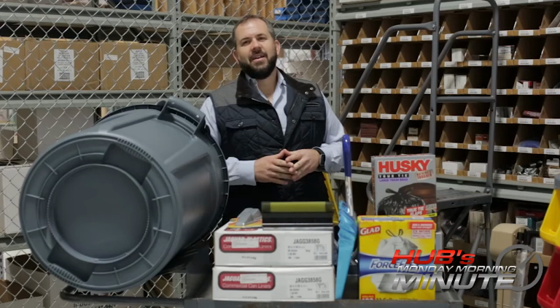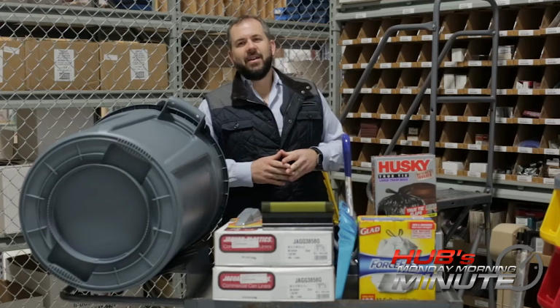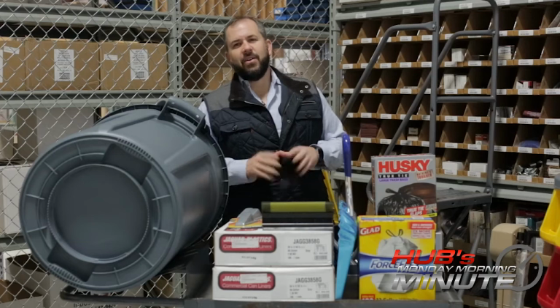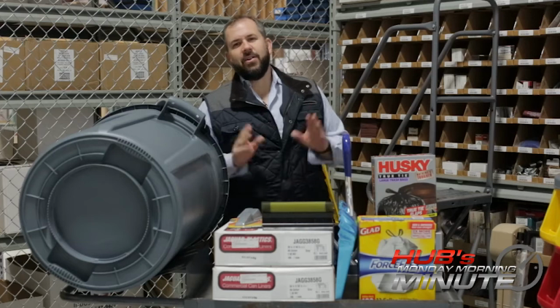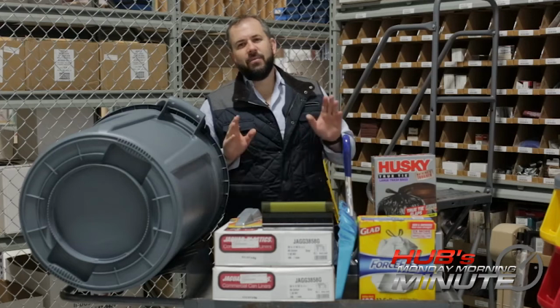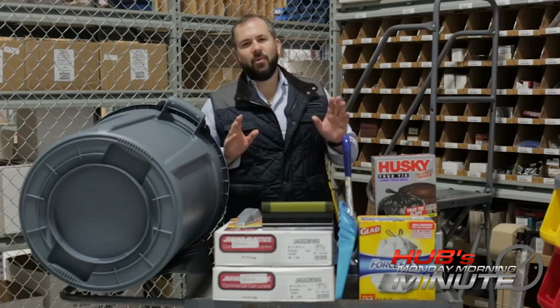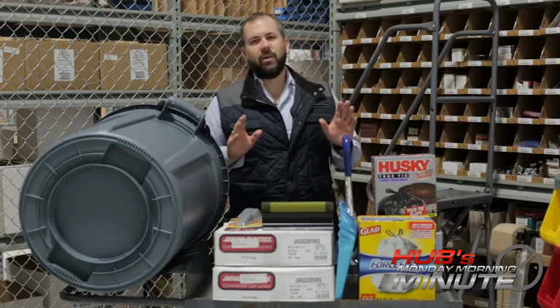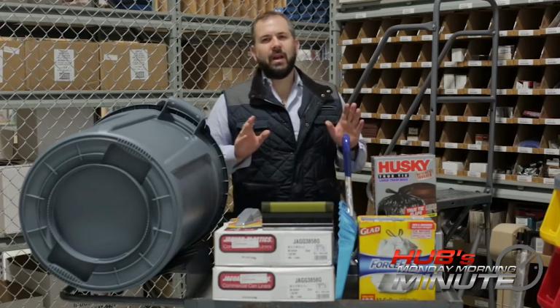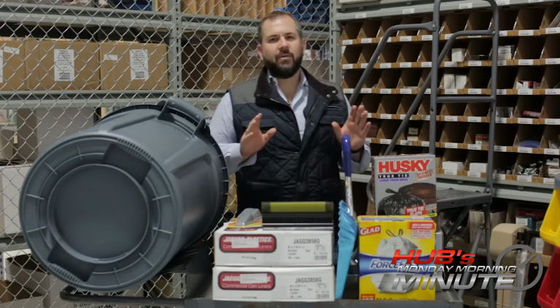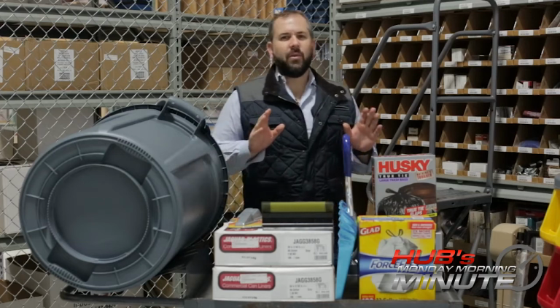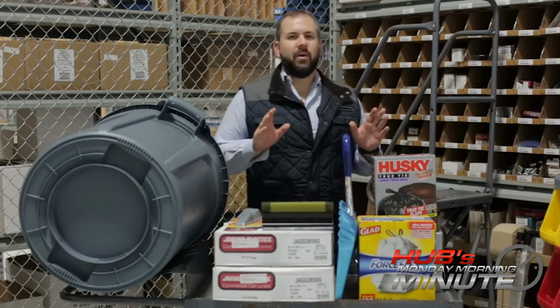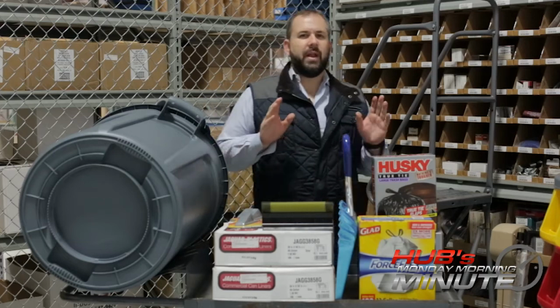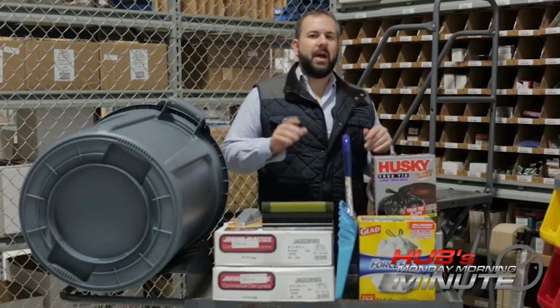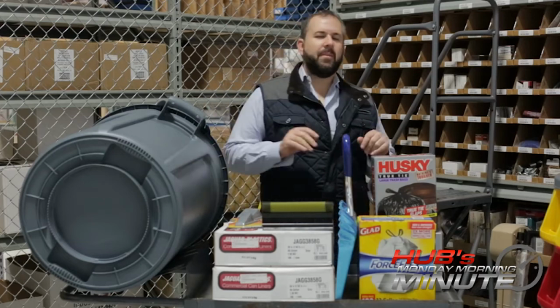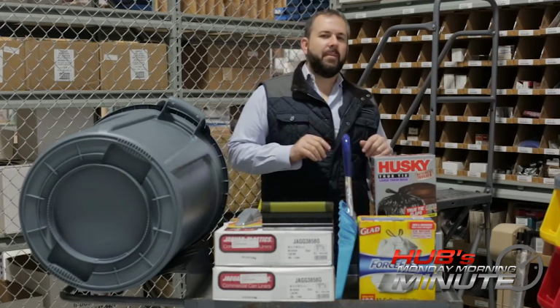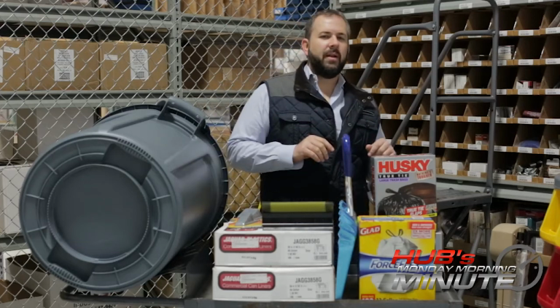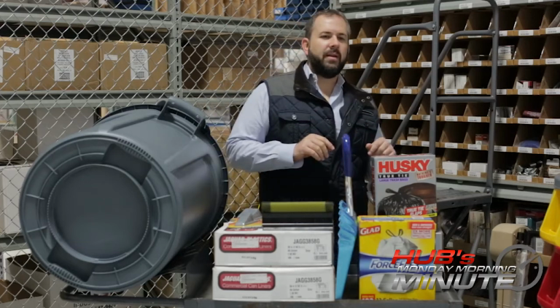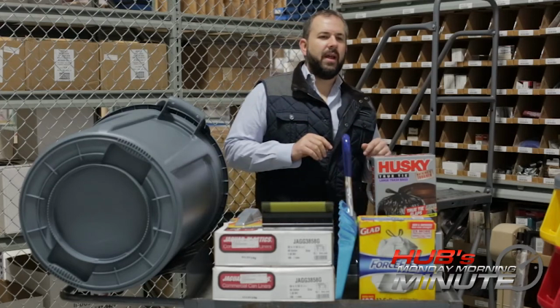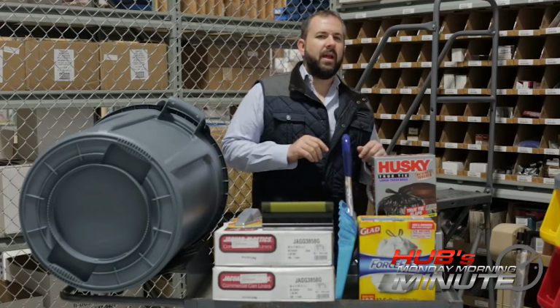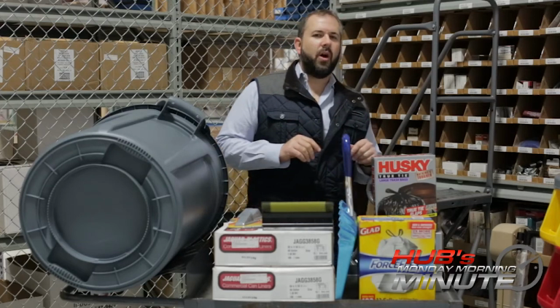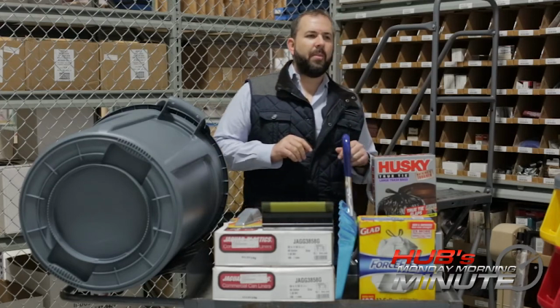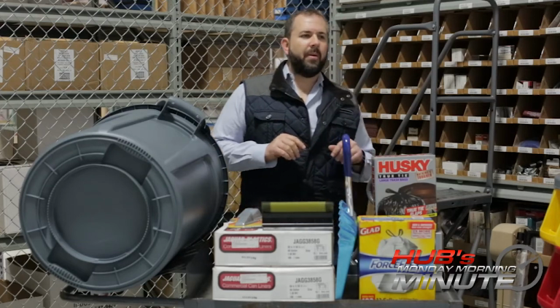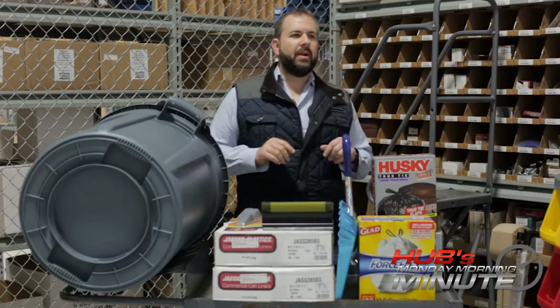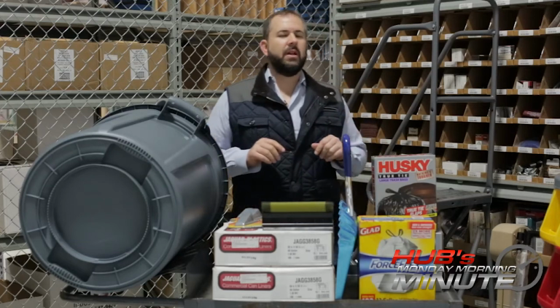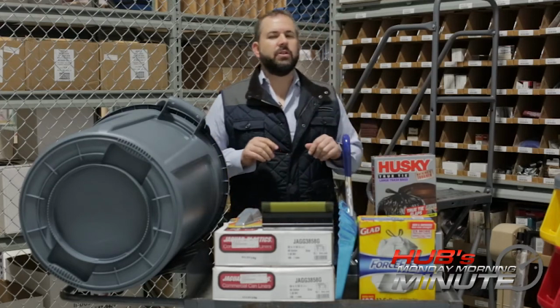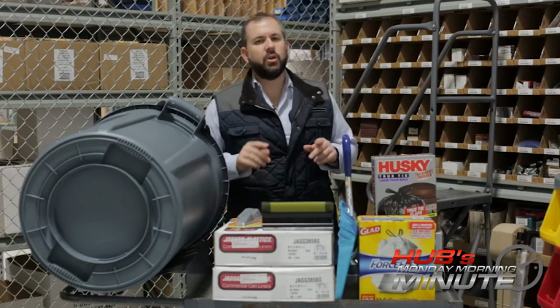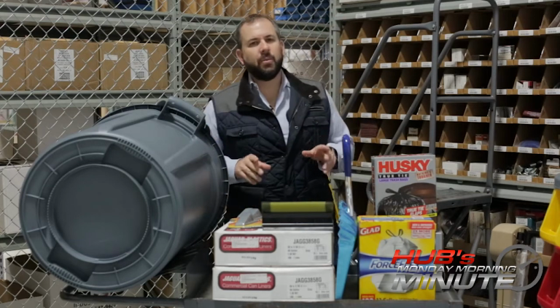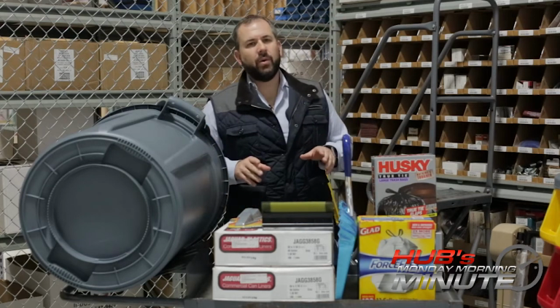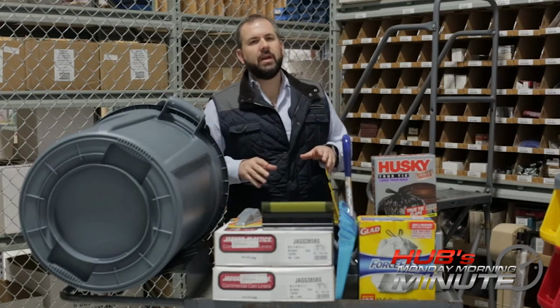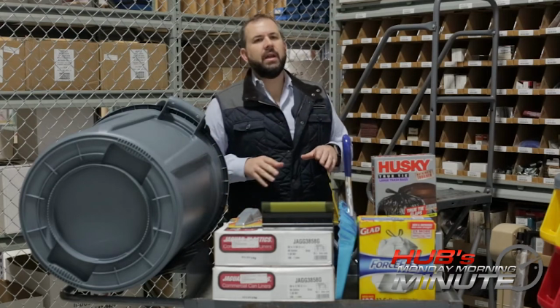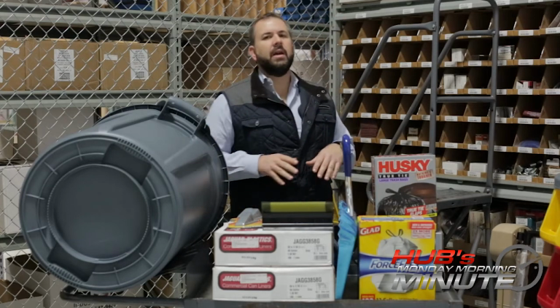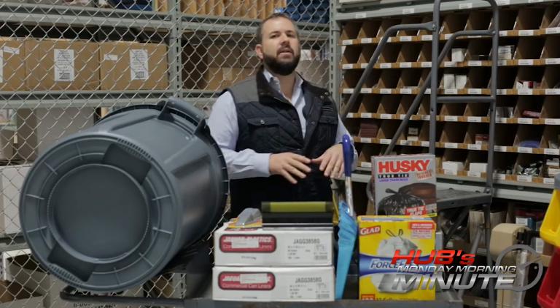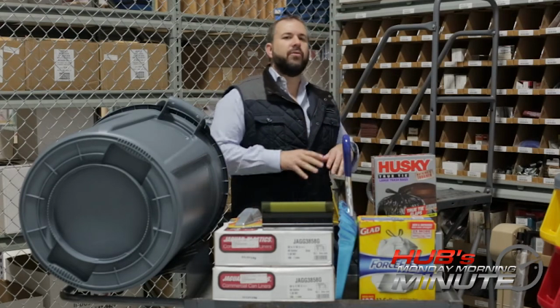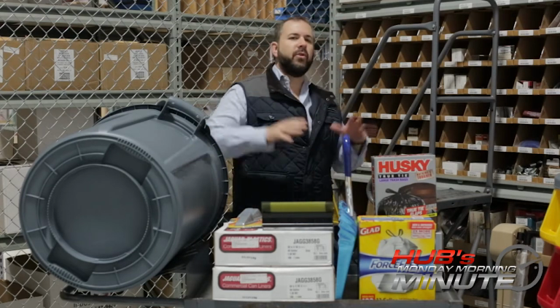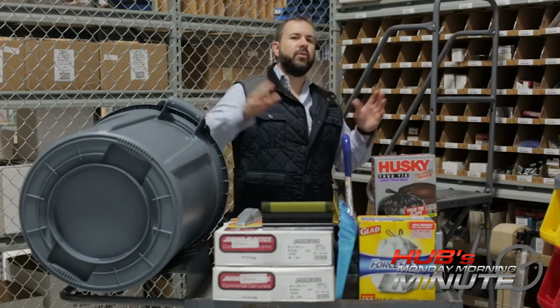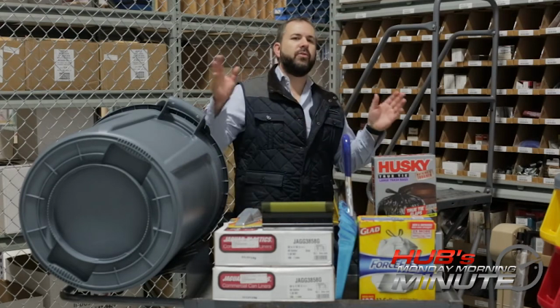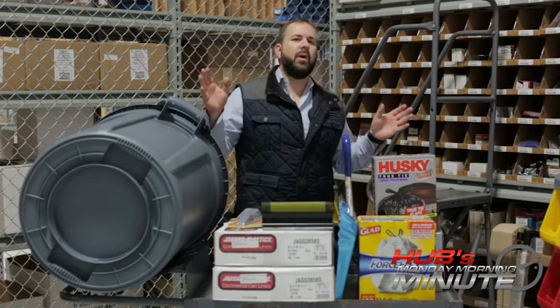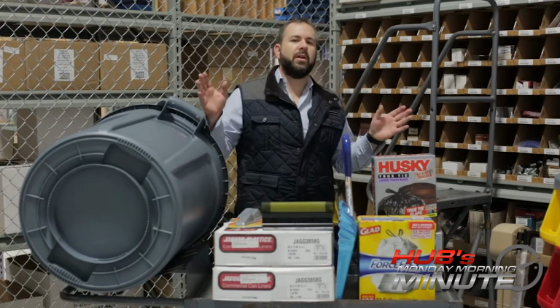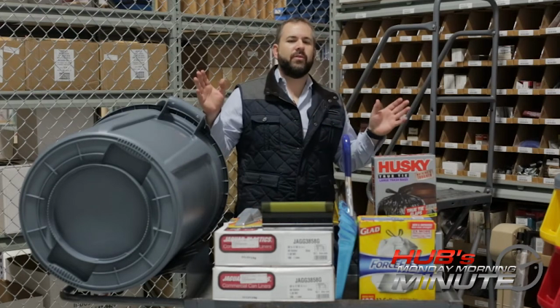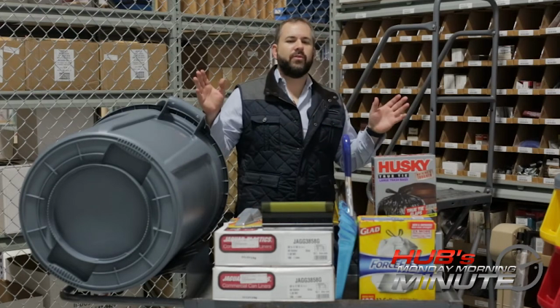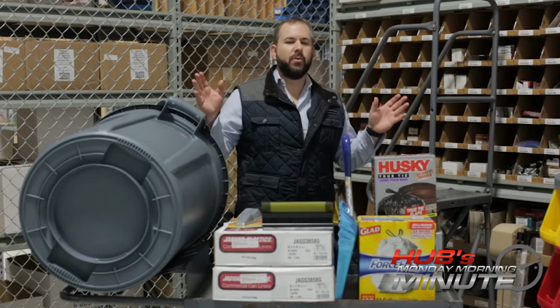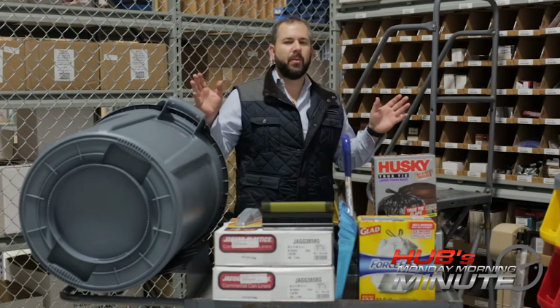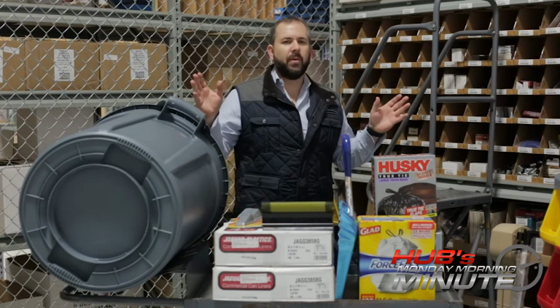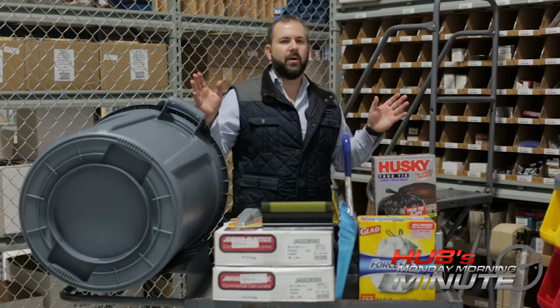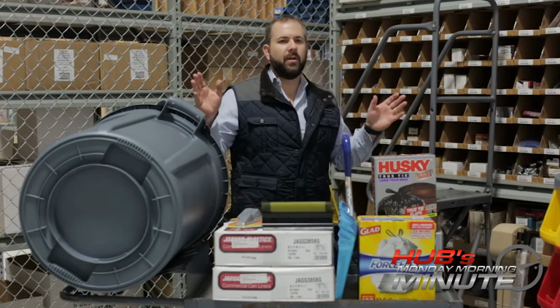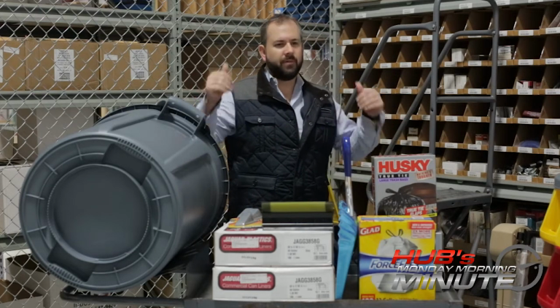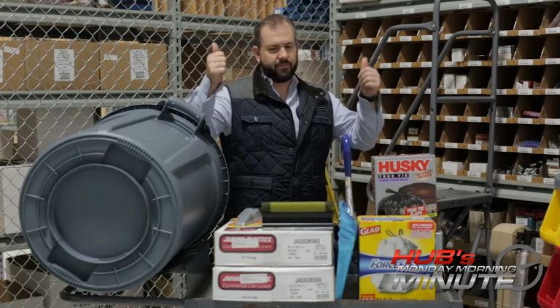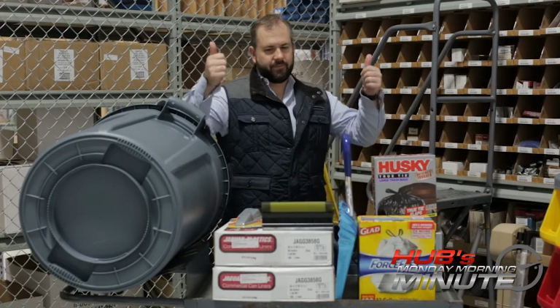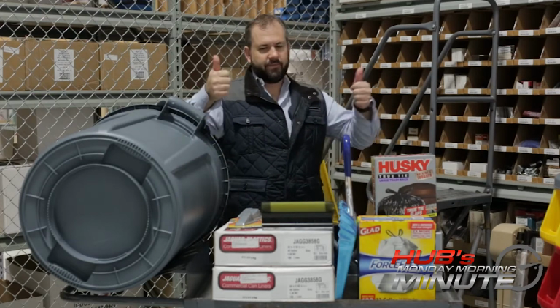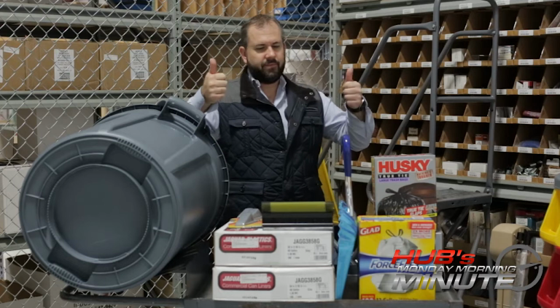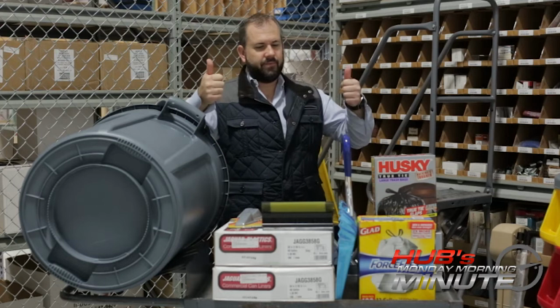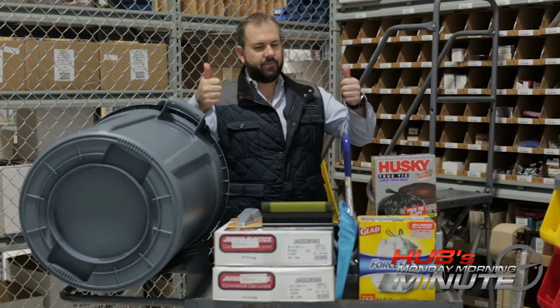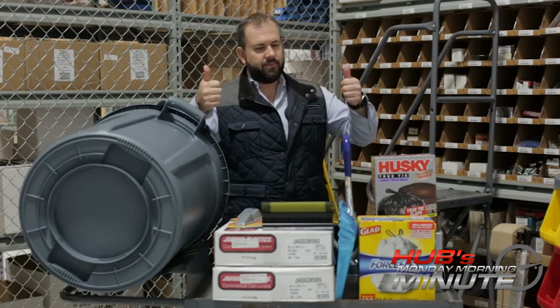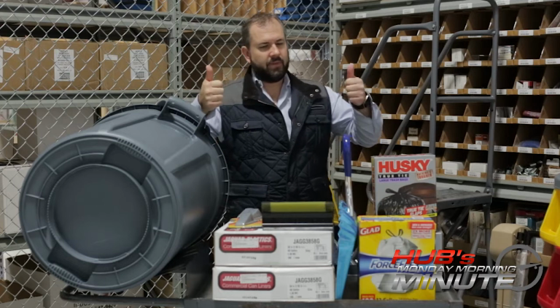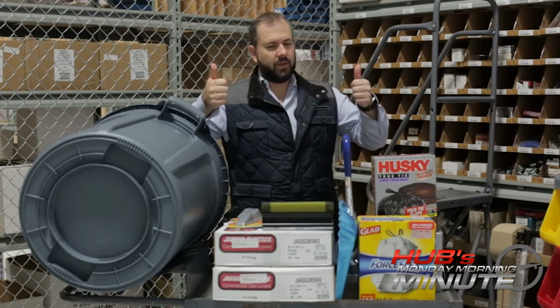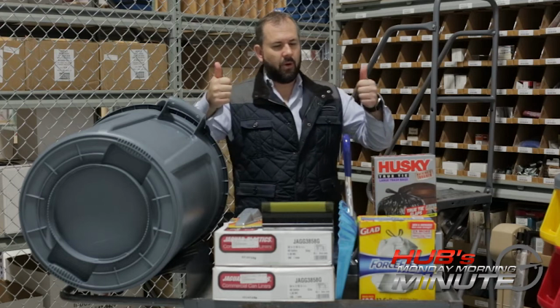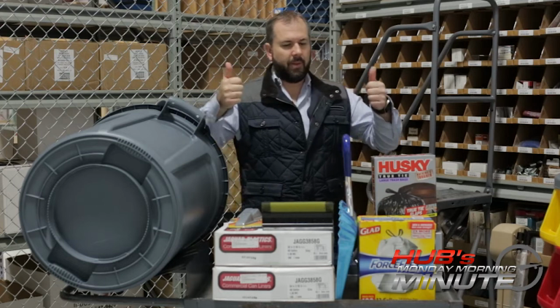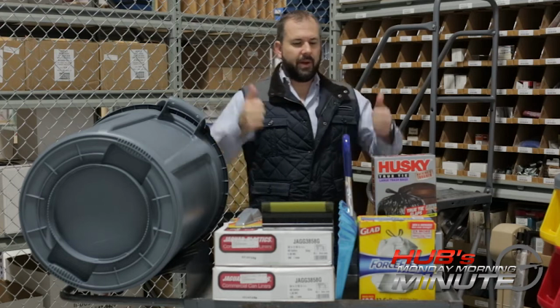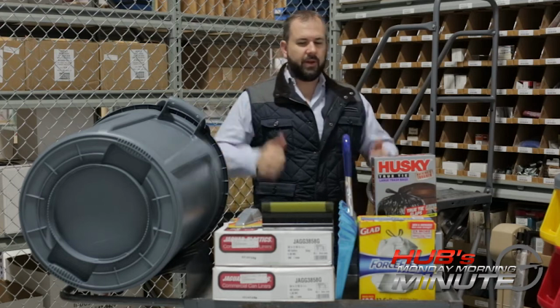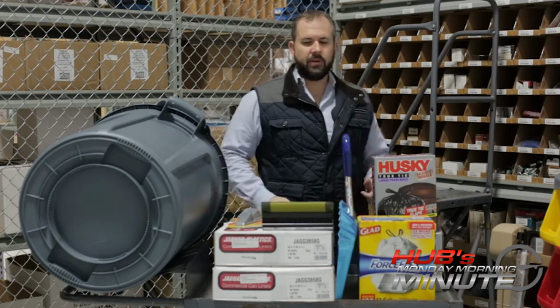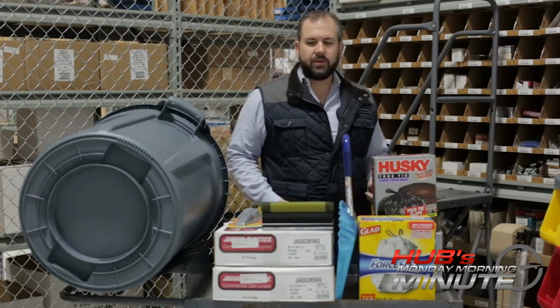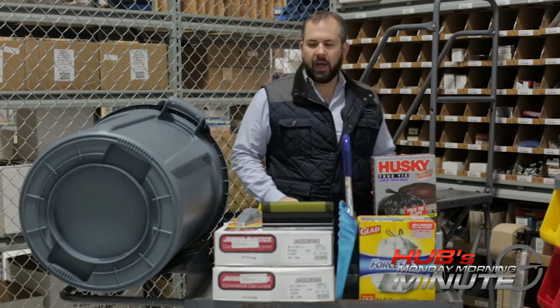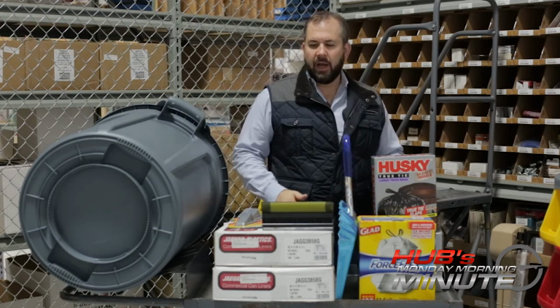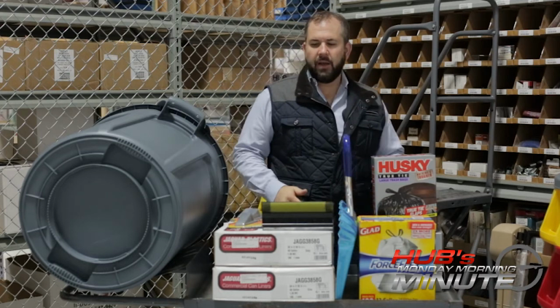Good morning, everyone. Happy Monday. I hope everybody had a super weekend. For those who watched the Super Bowl, I hope everybody had a good time.